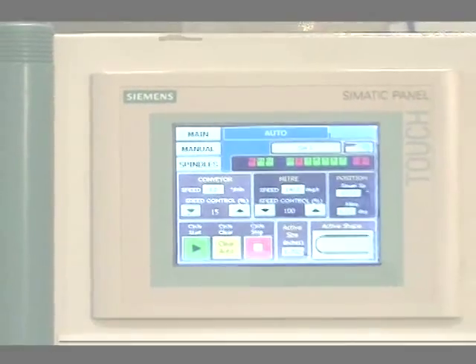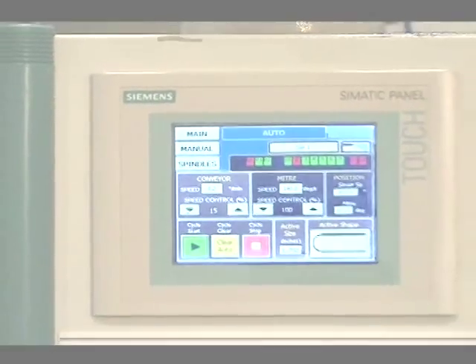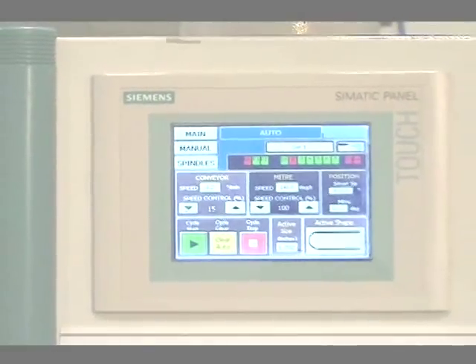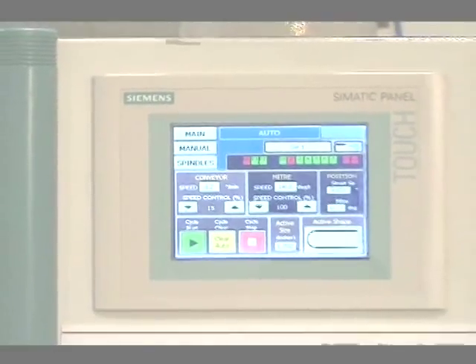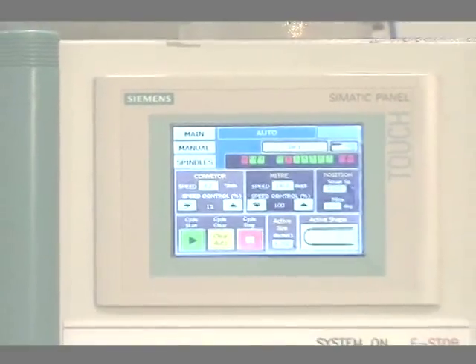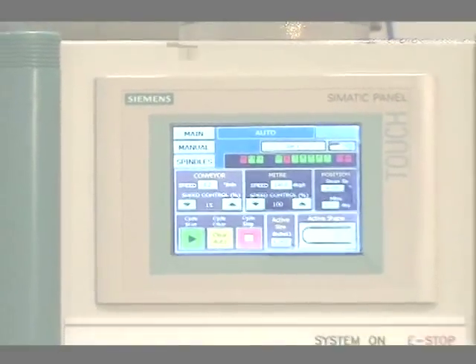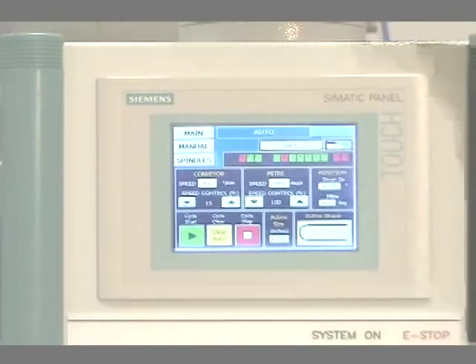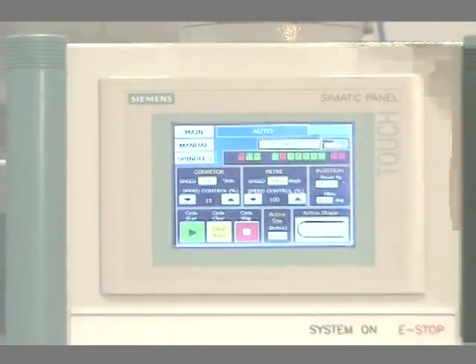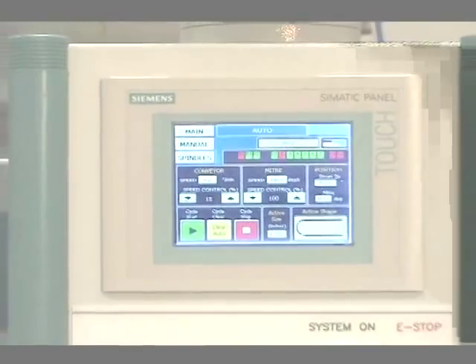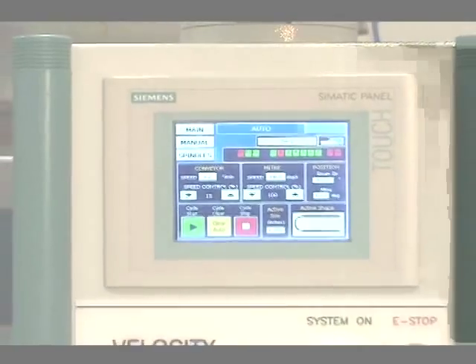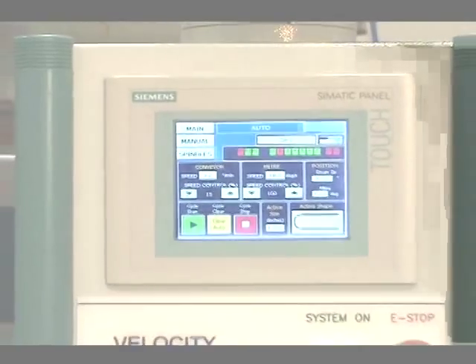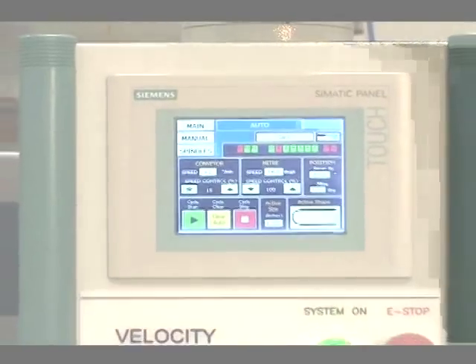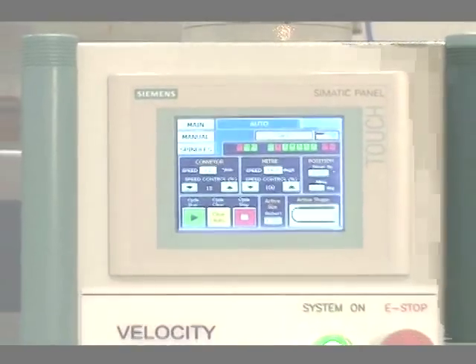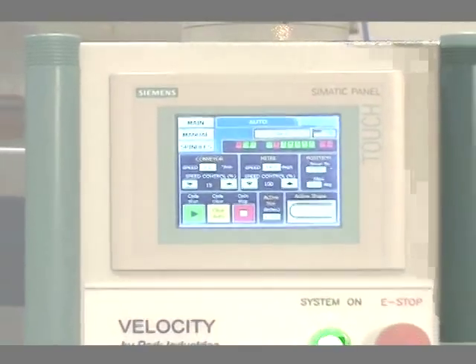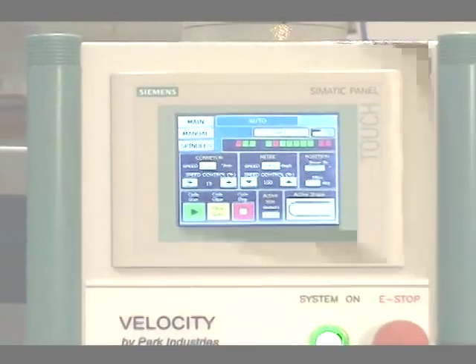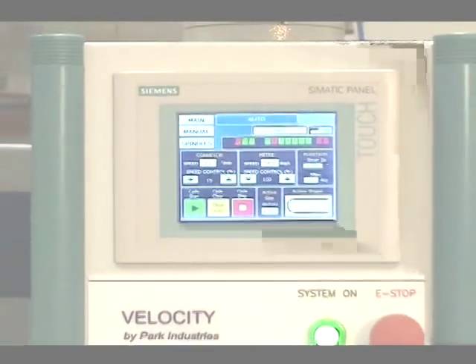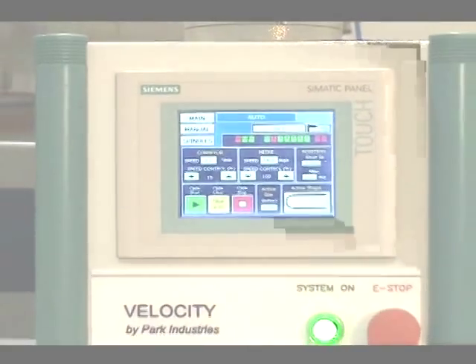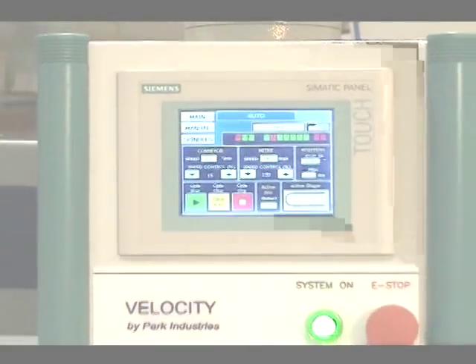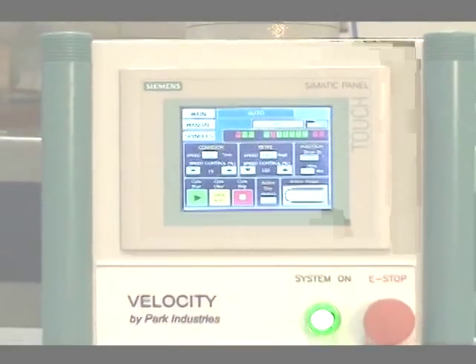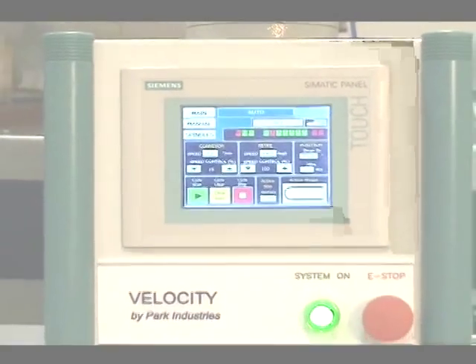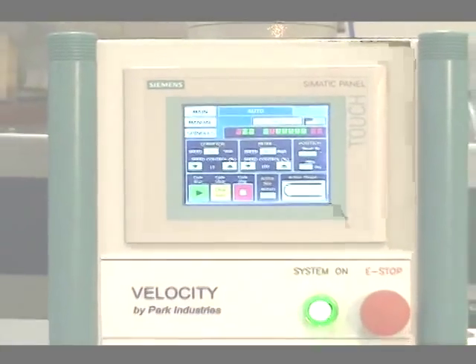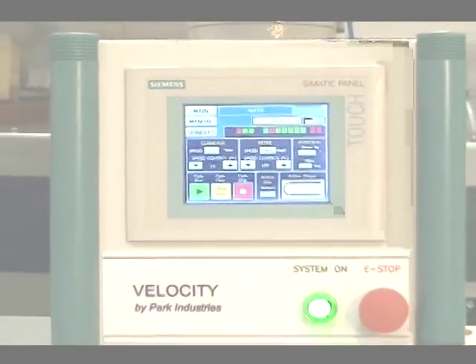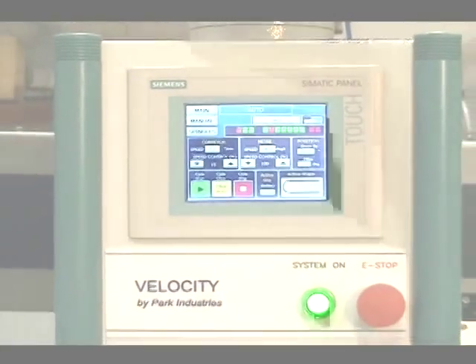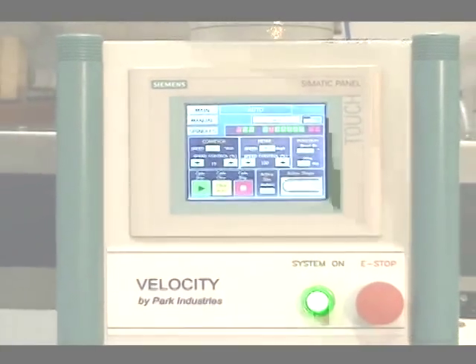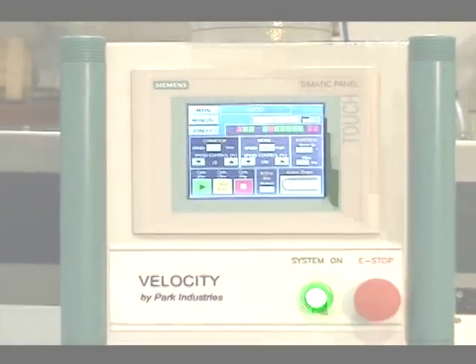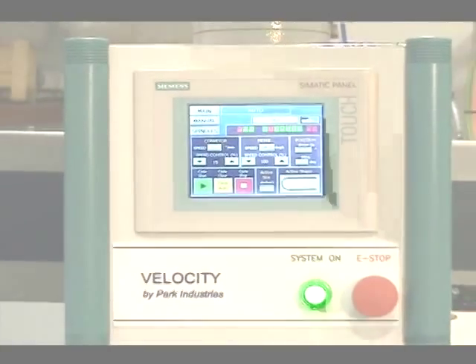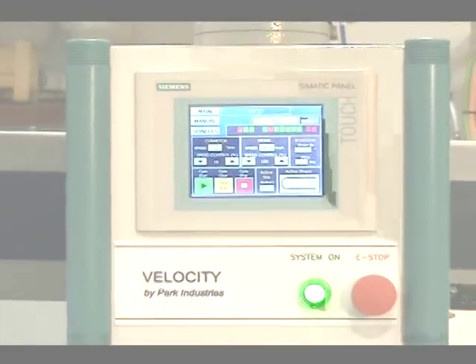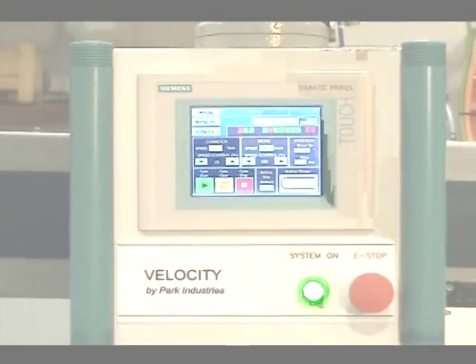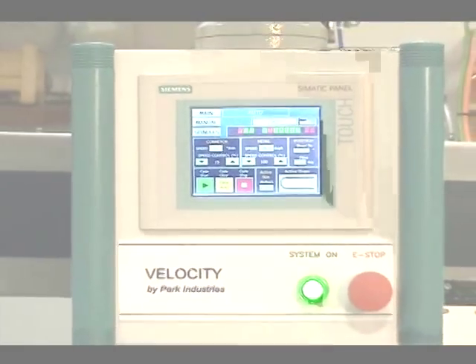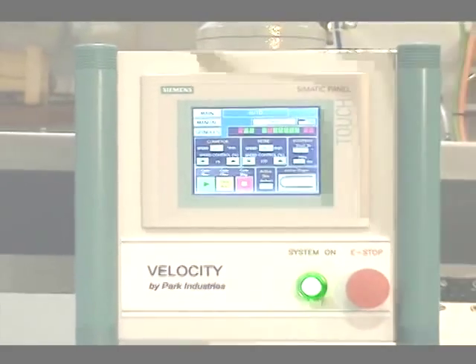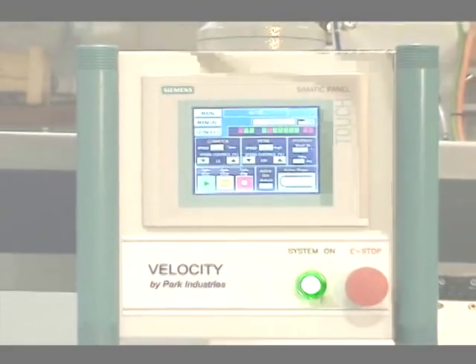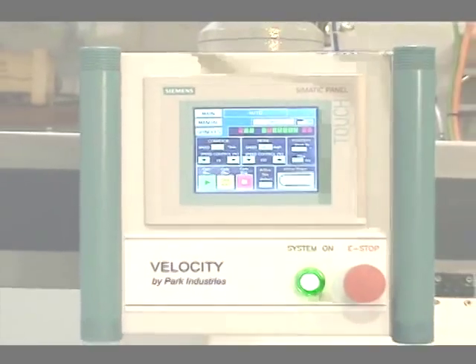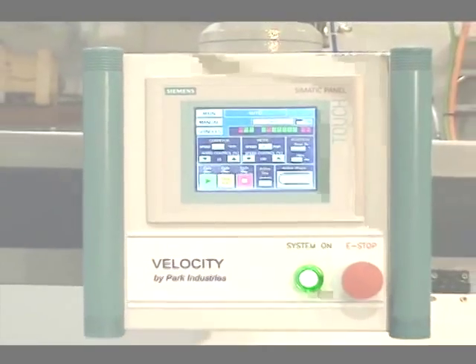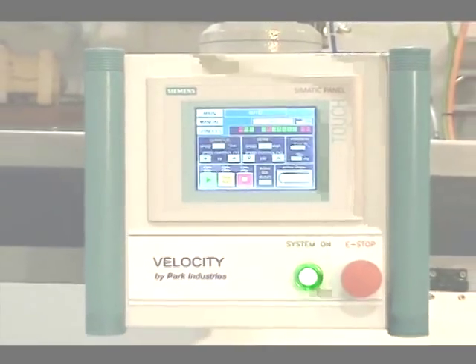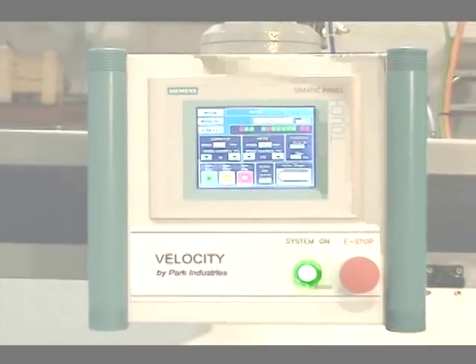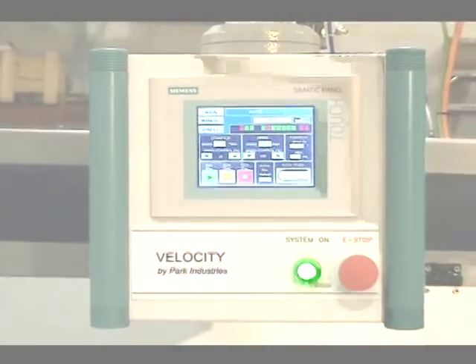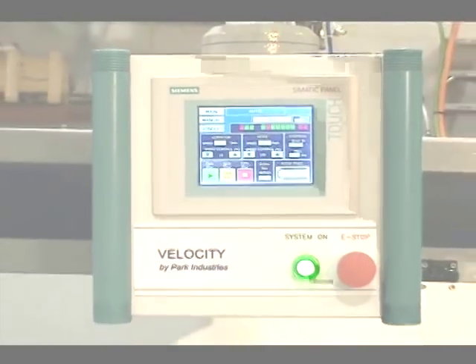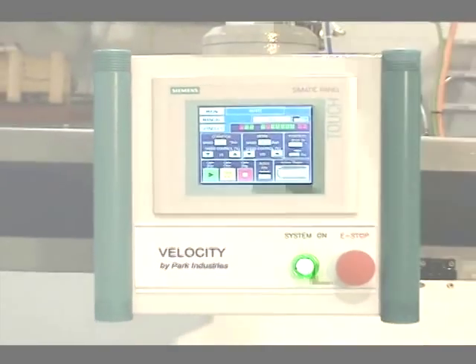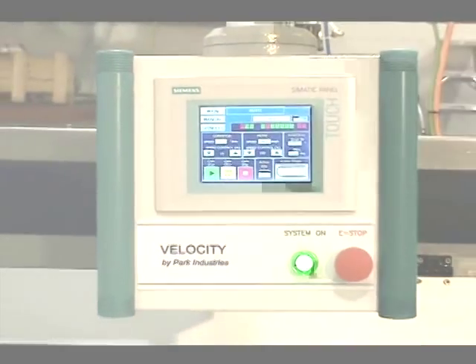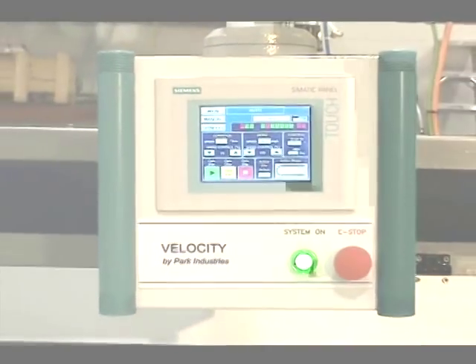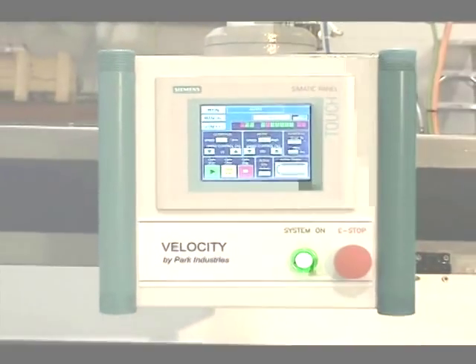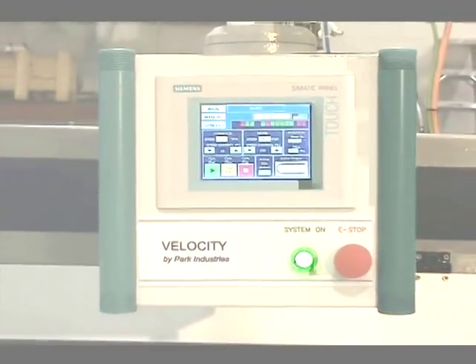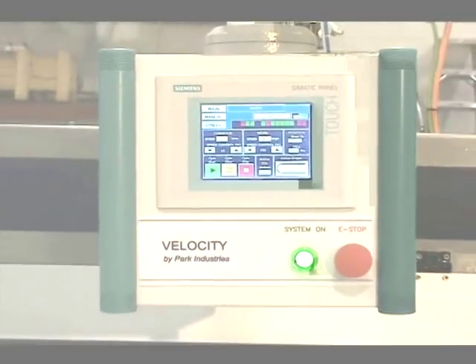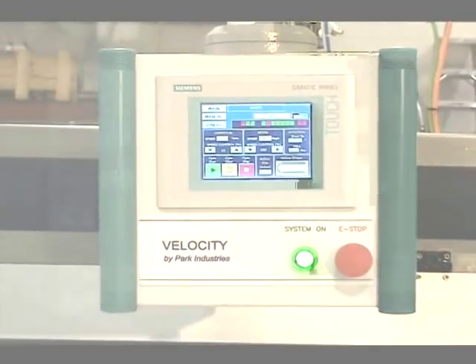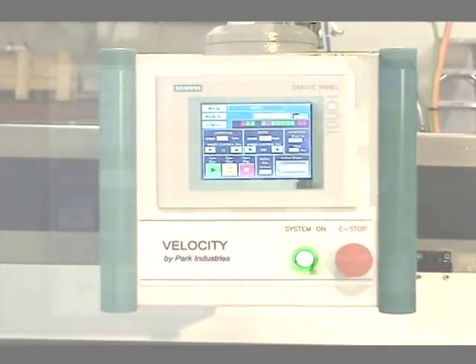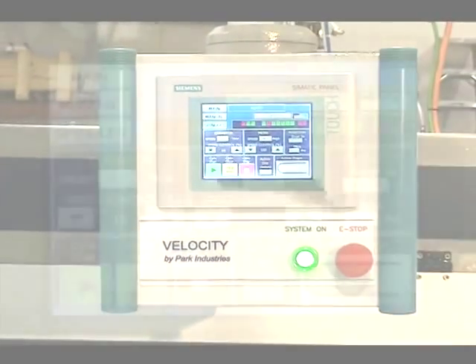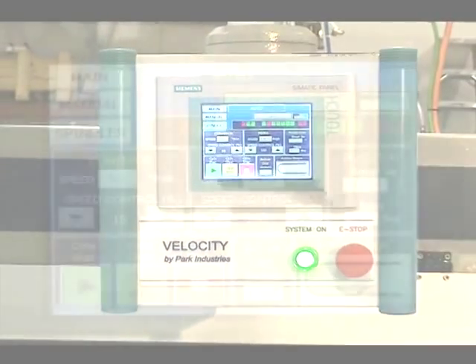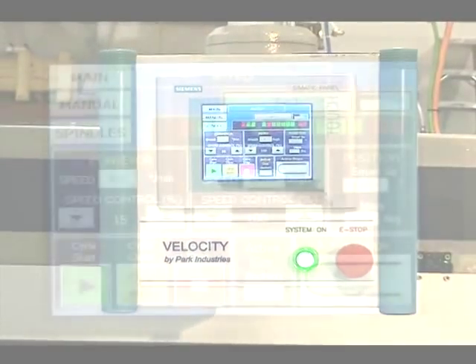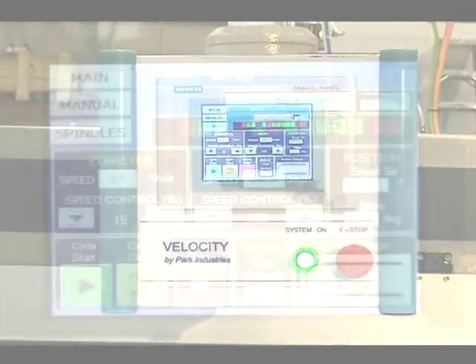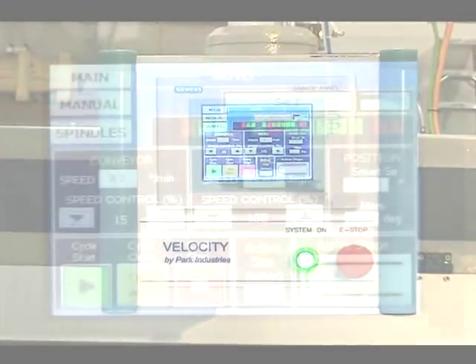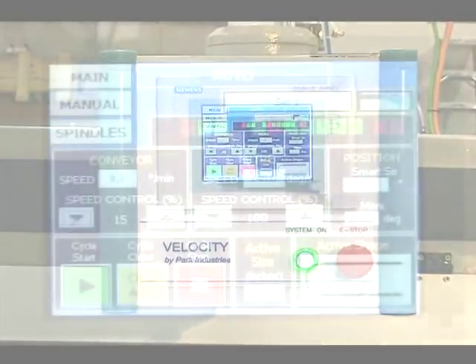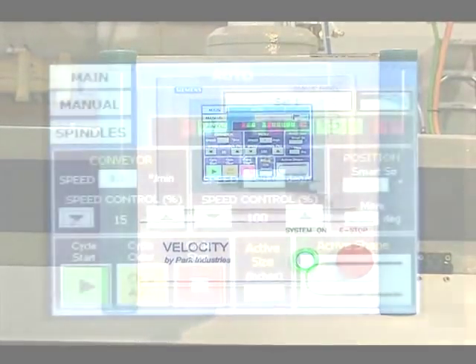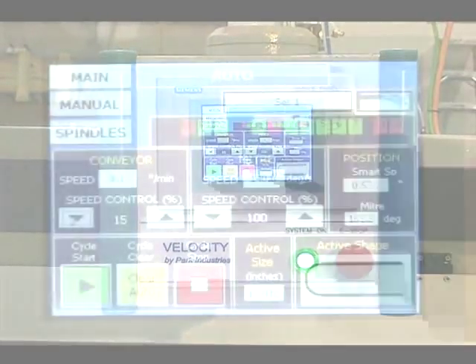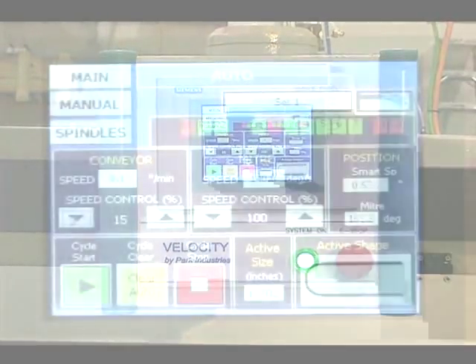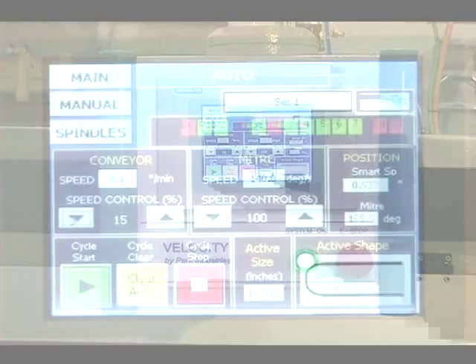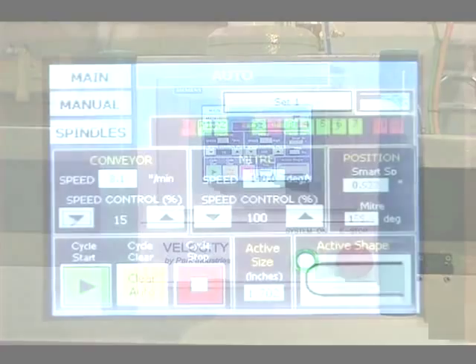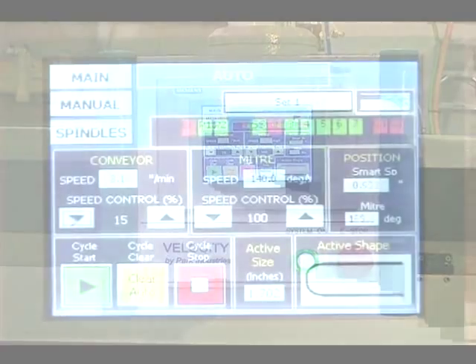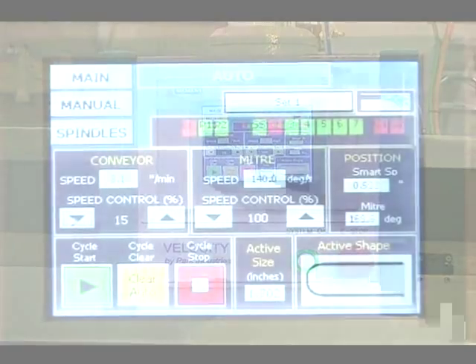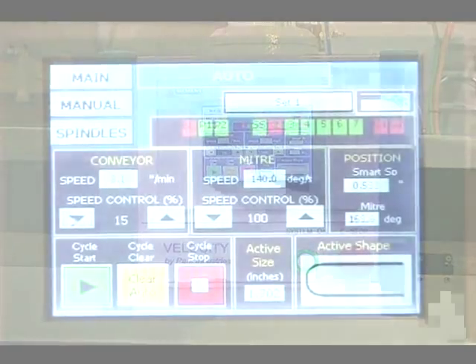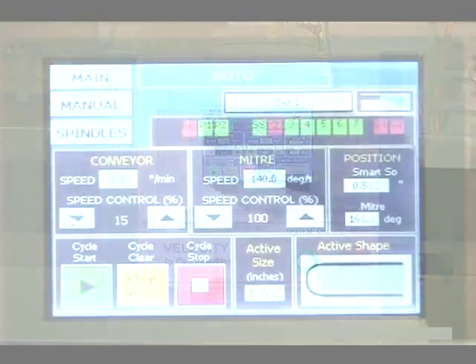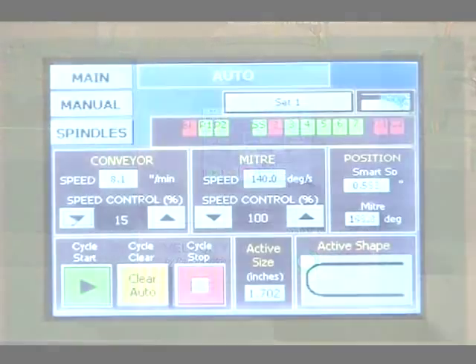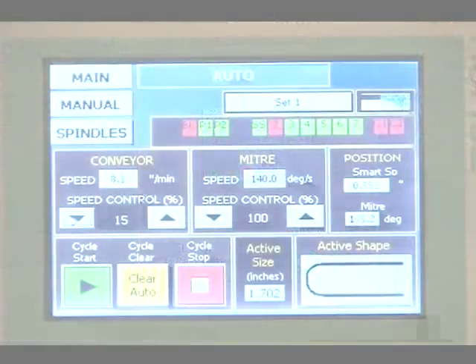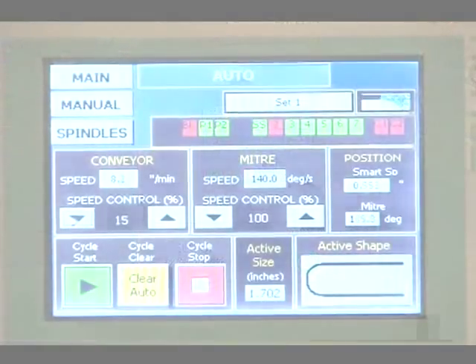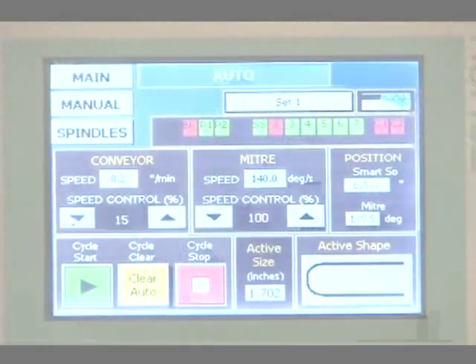Changing from one edge to another requires no wrenches — only touches to the operator-friendly touchscreen.